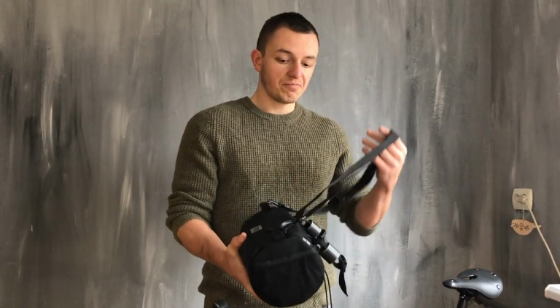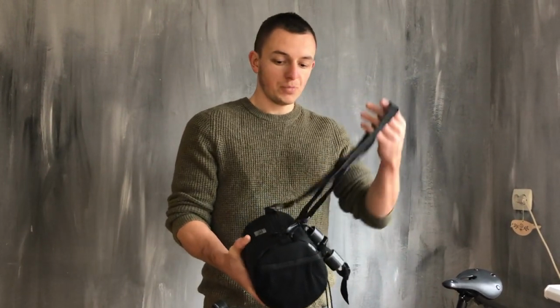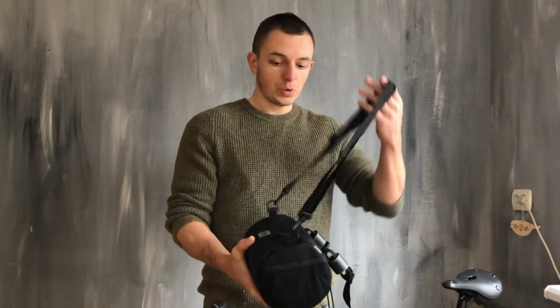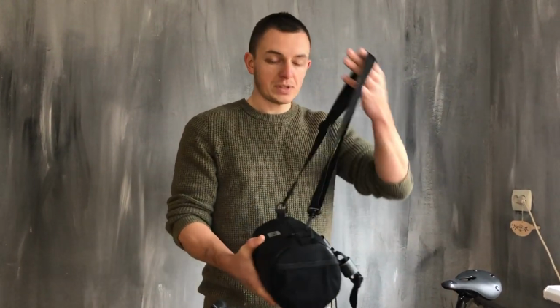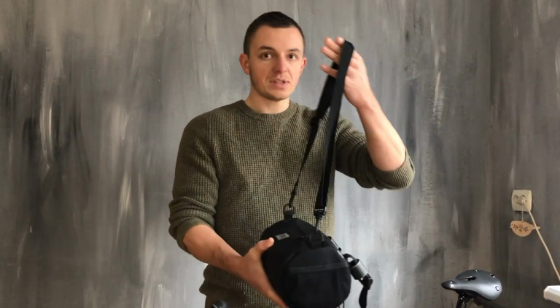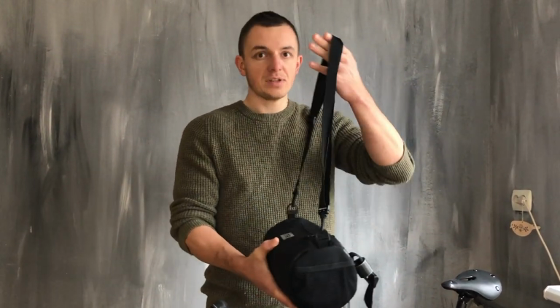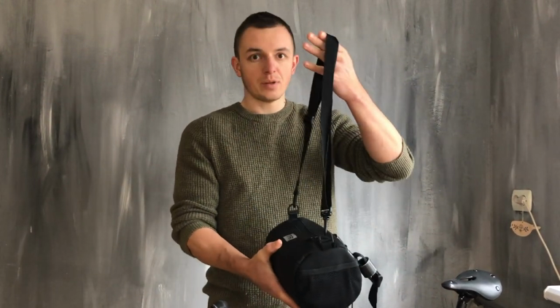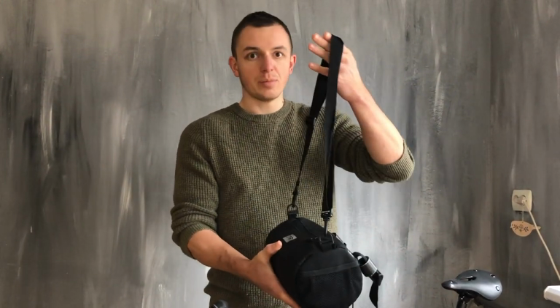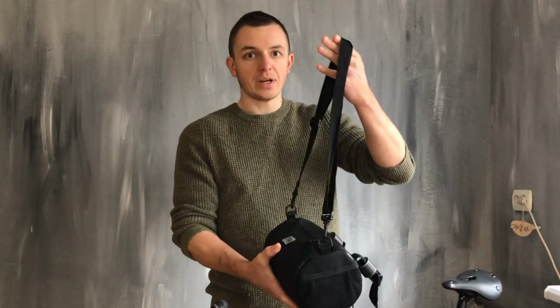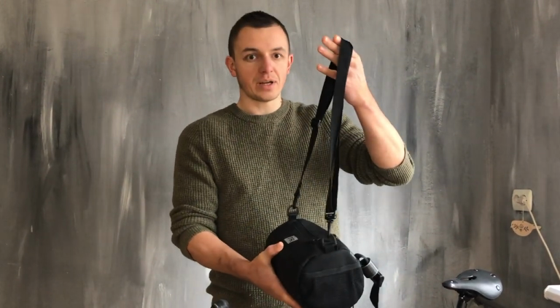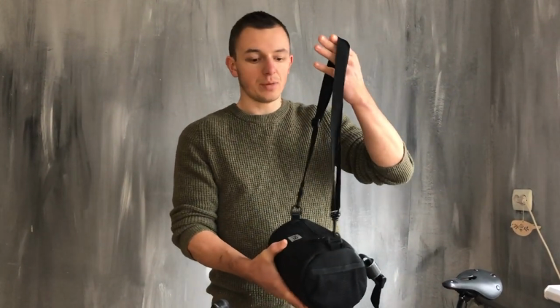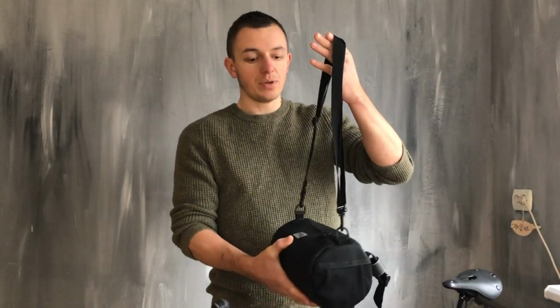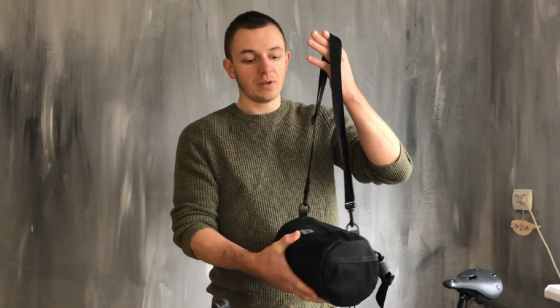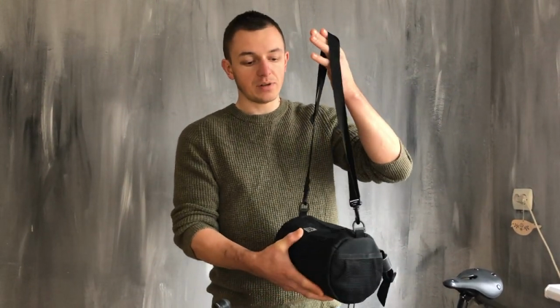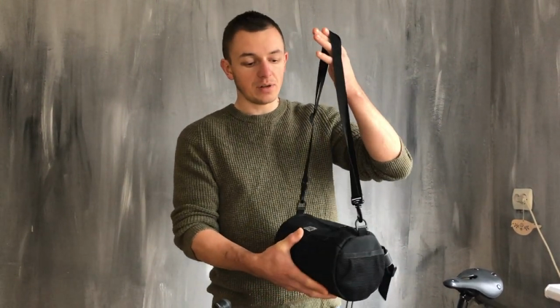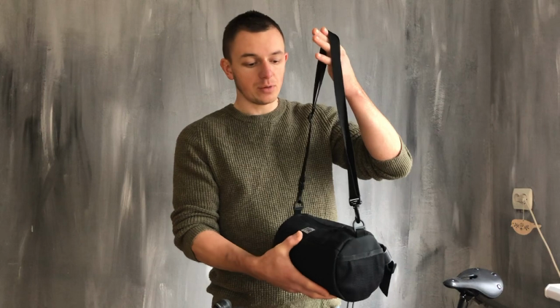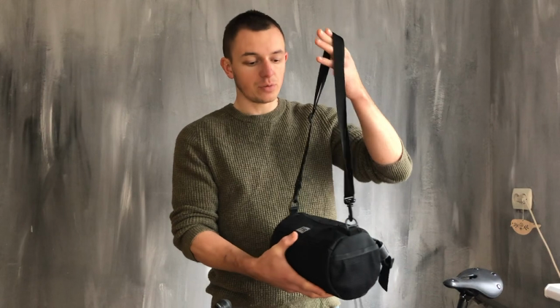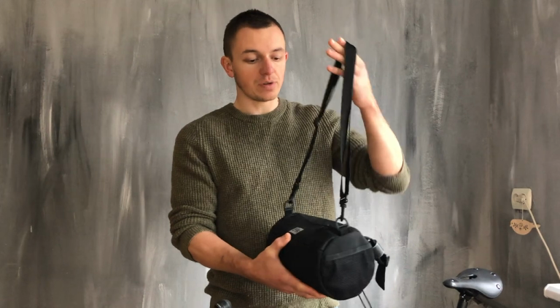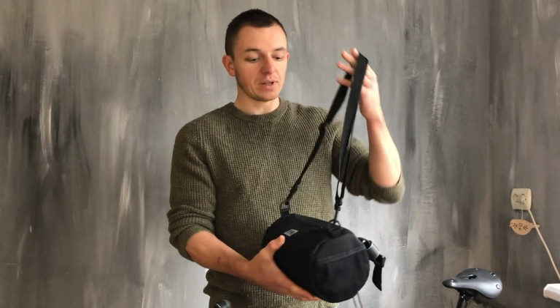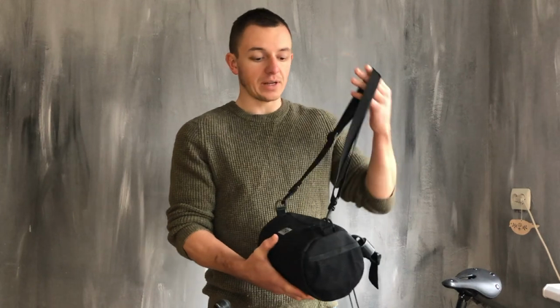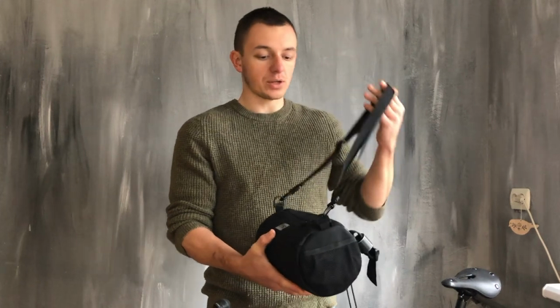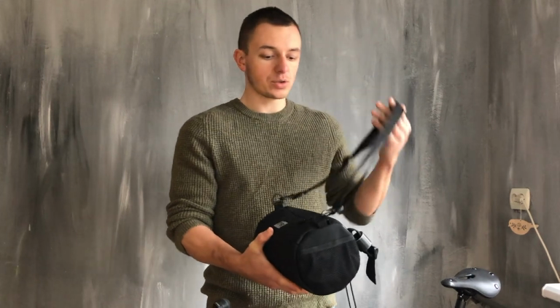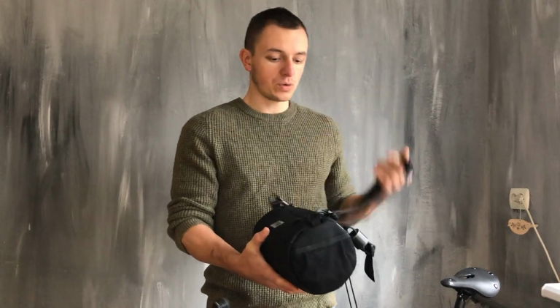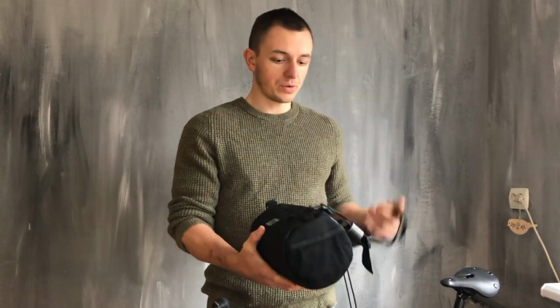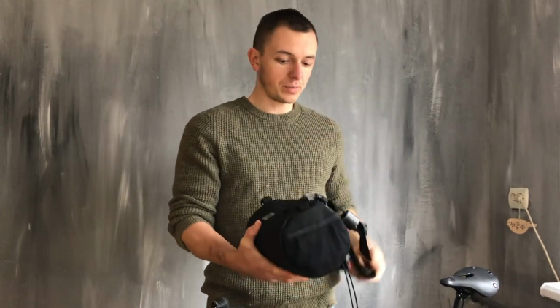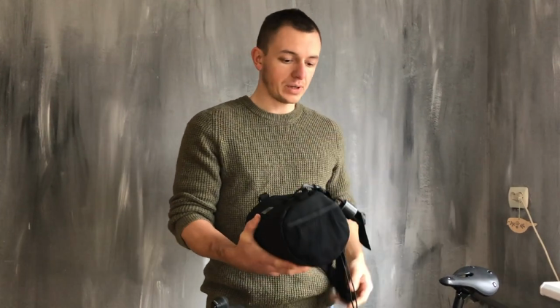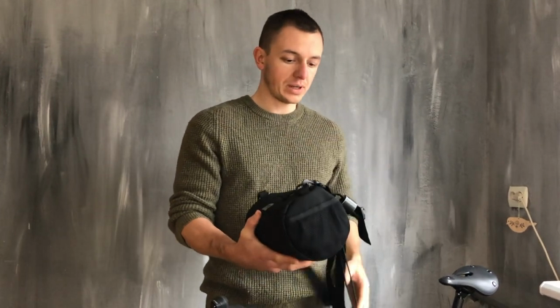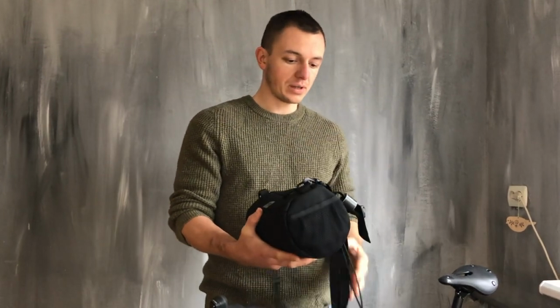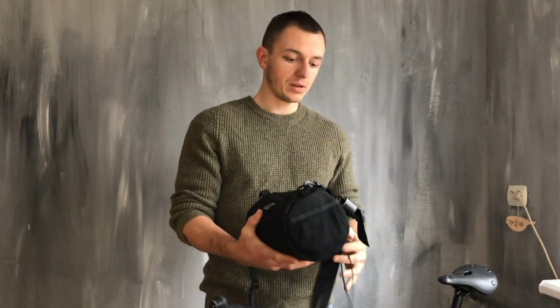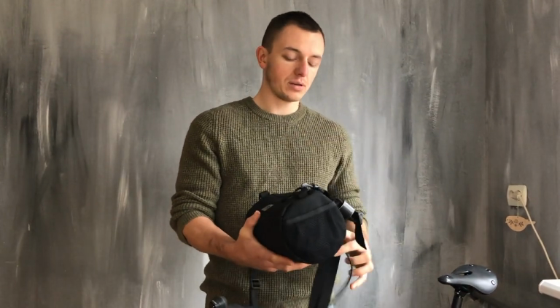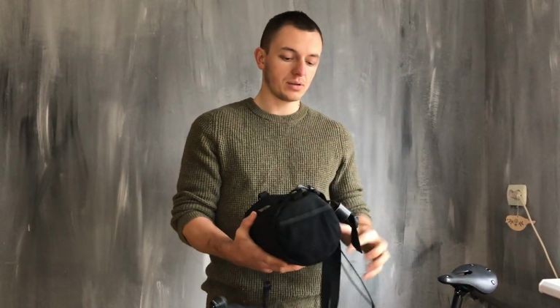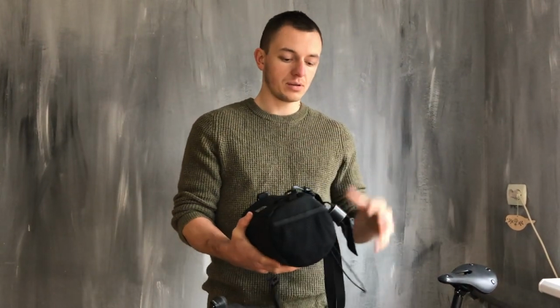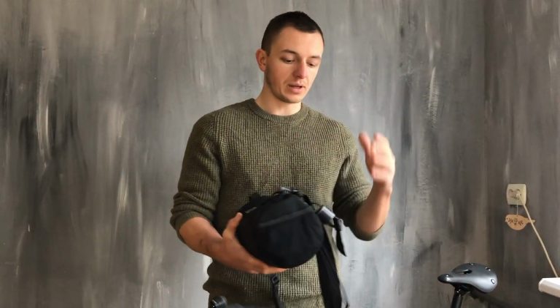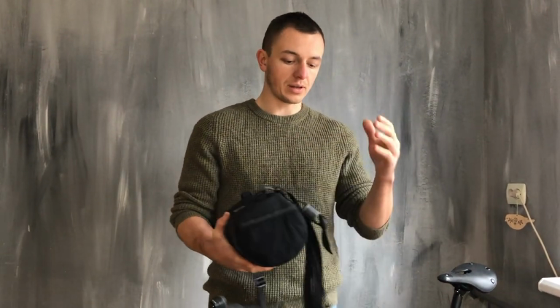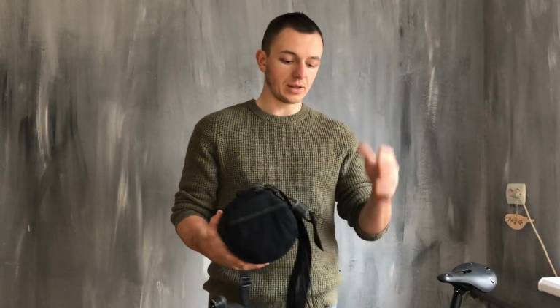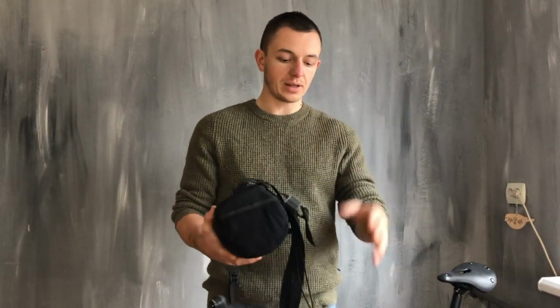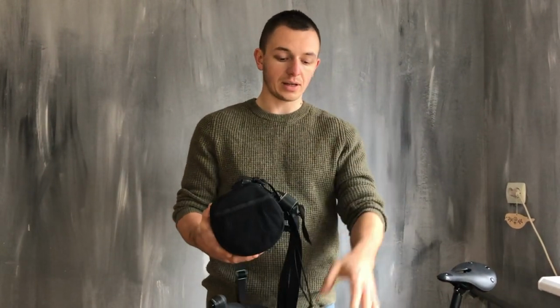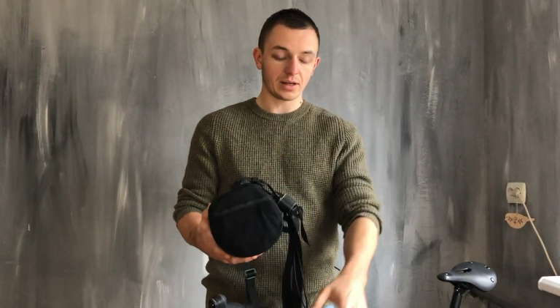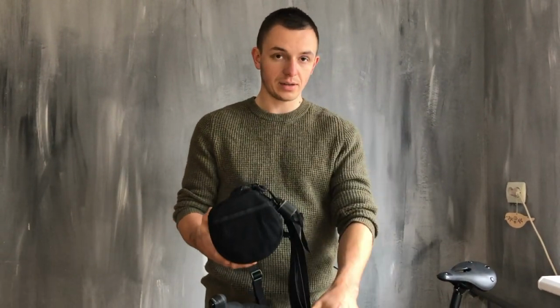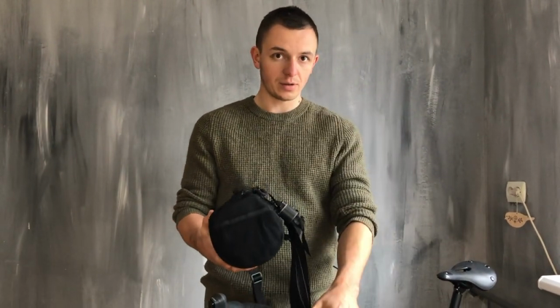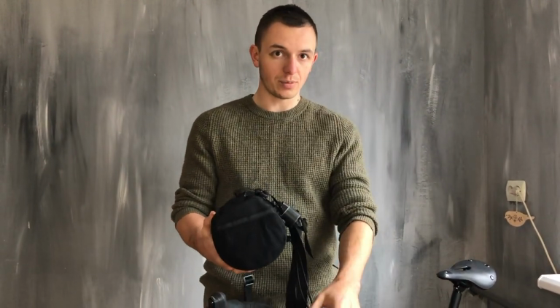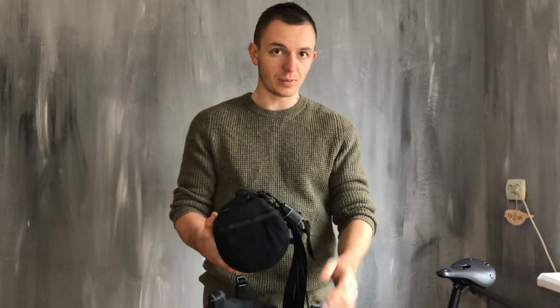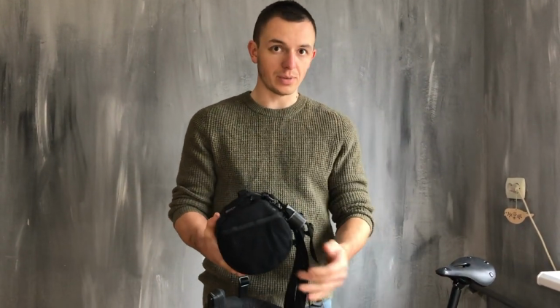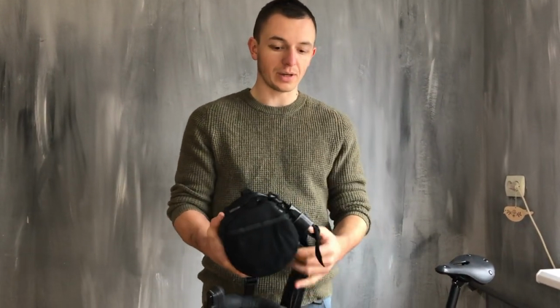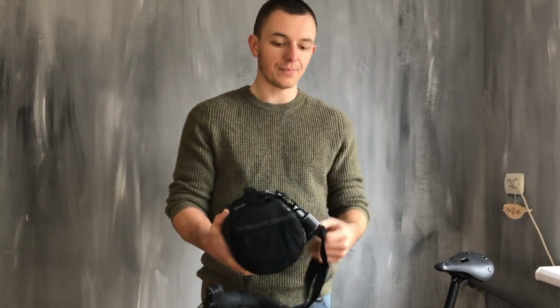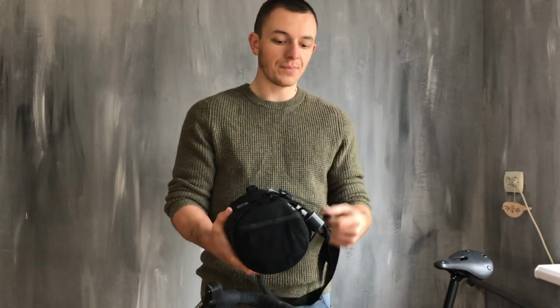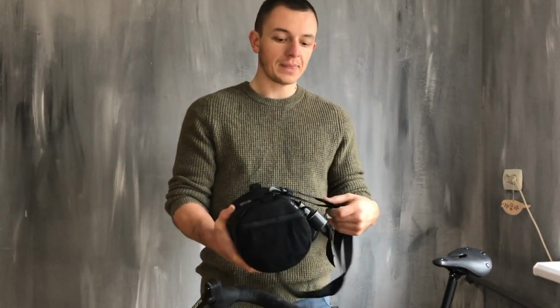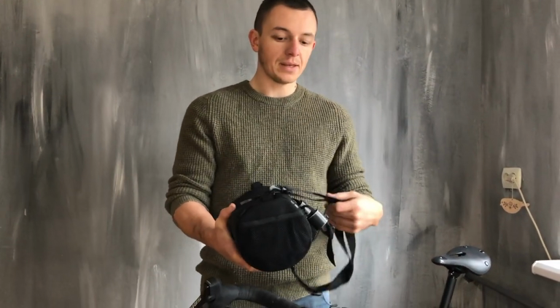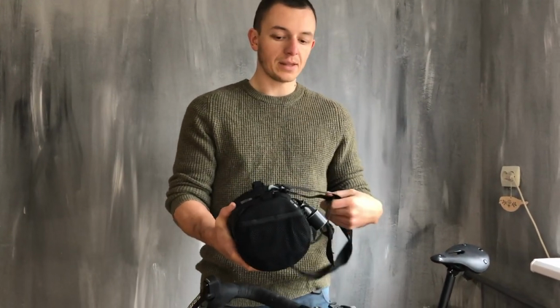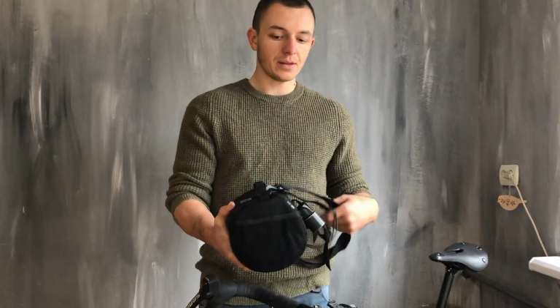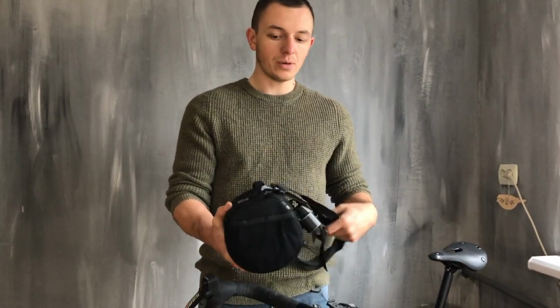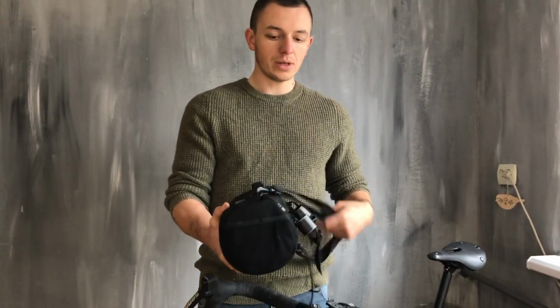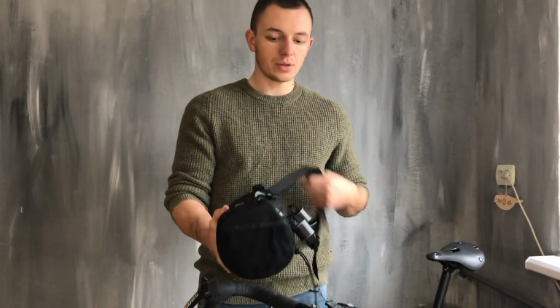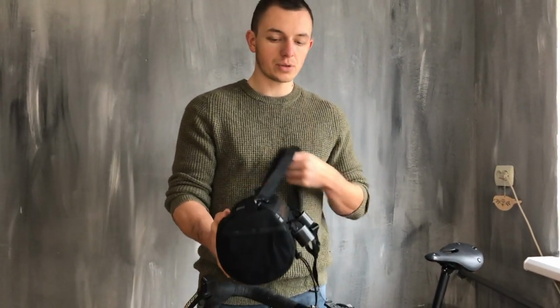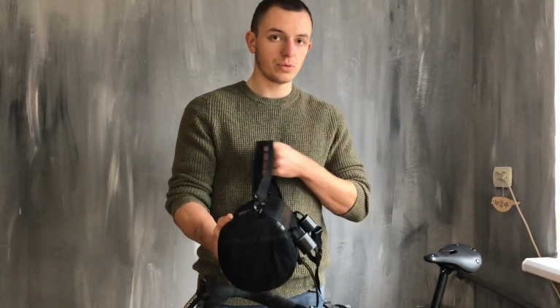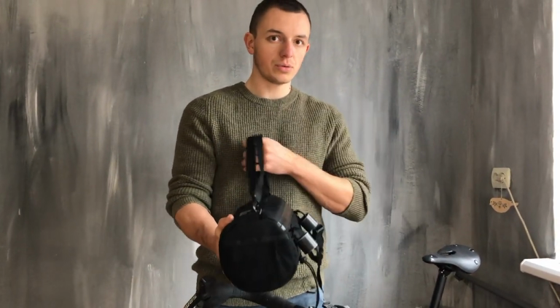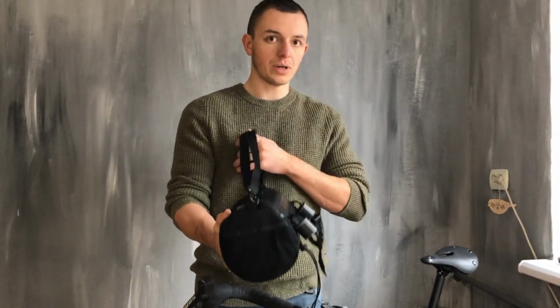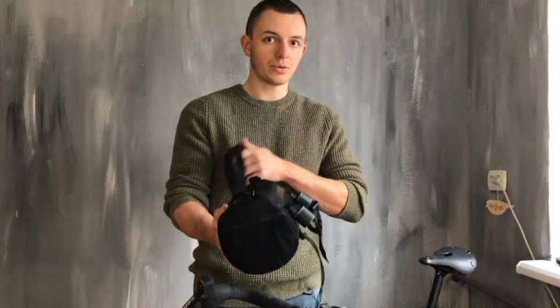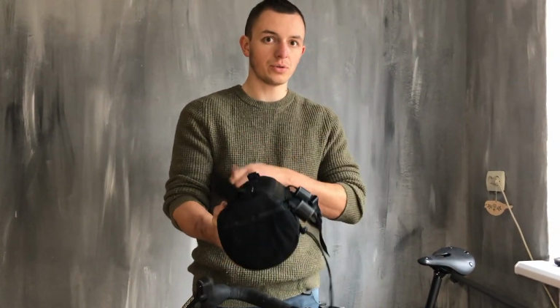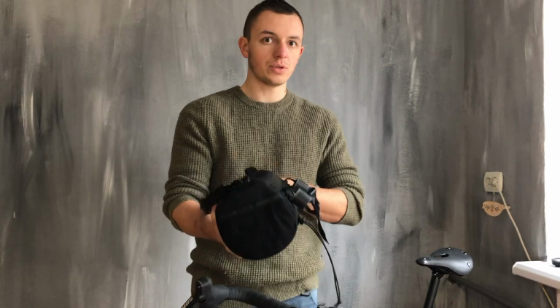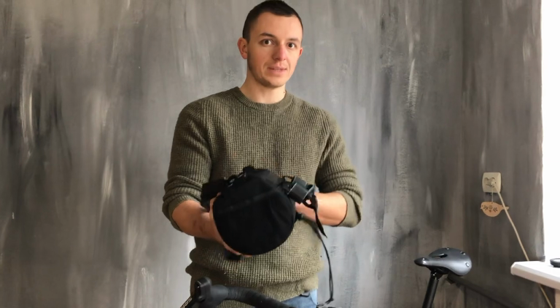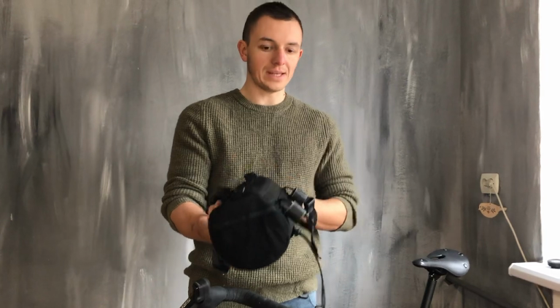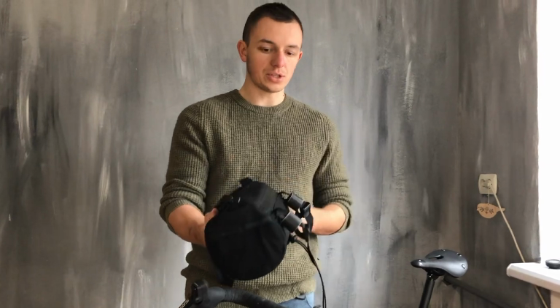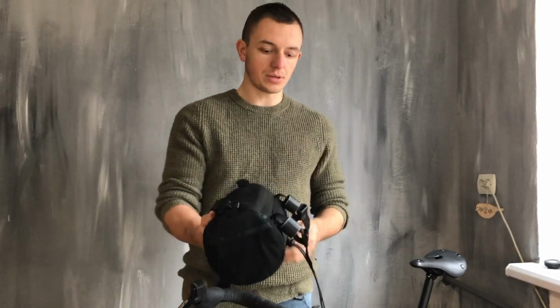You can see that the bag can be easily used like a shoulder bag and like a handlebar bag. Now I'll show you how to attach it.